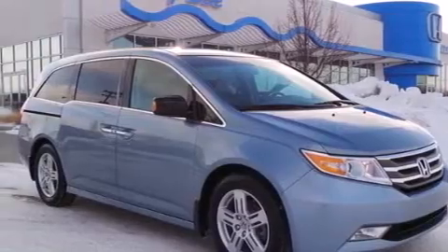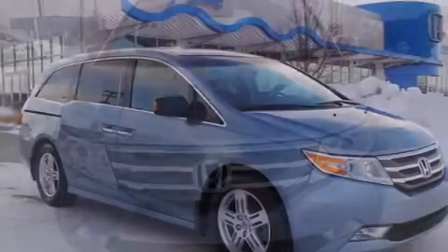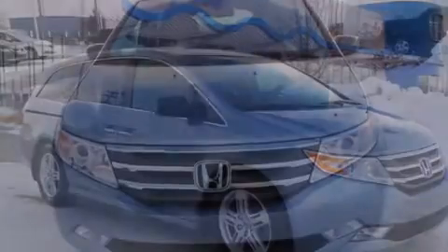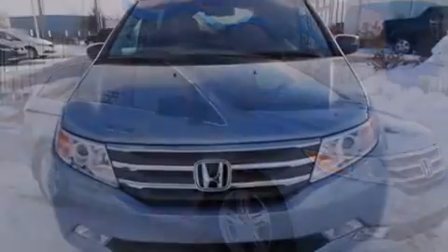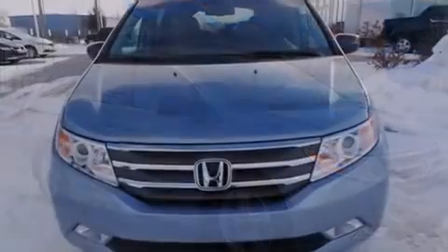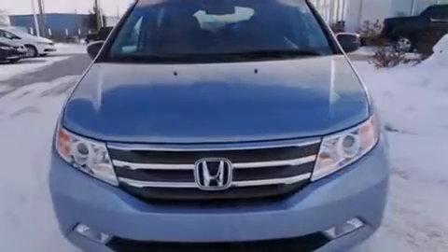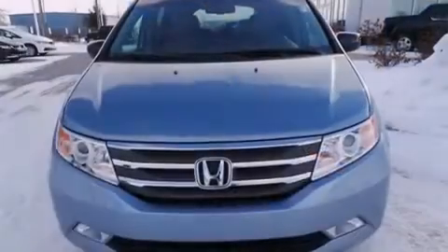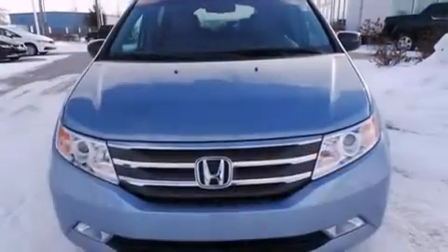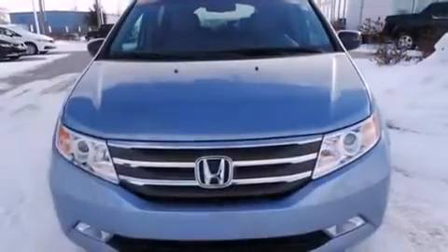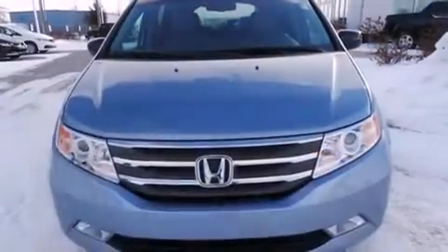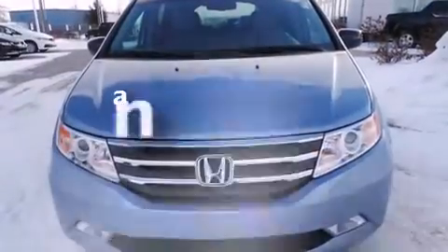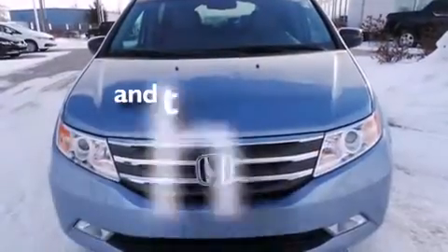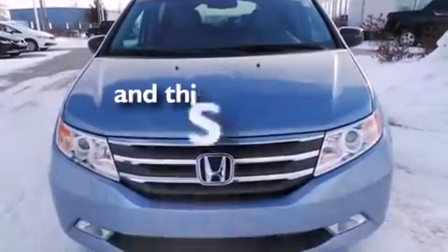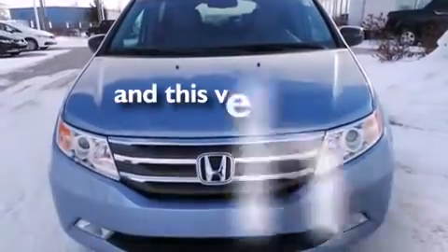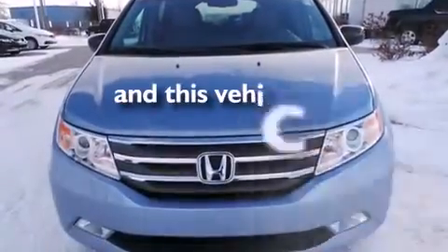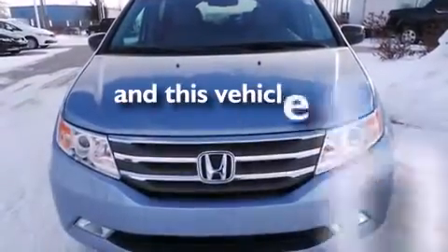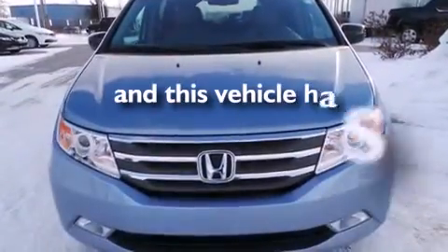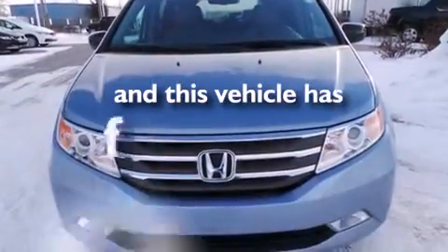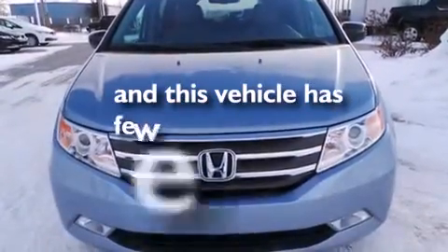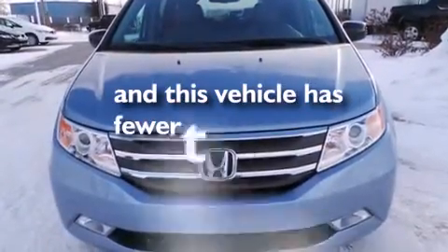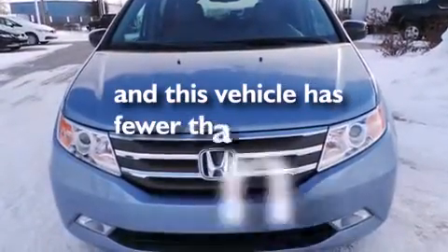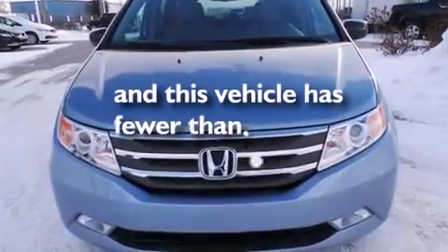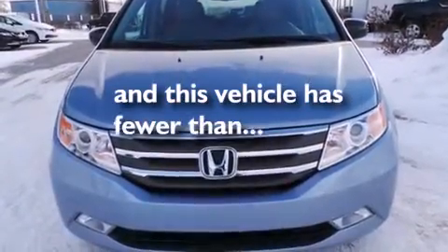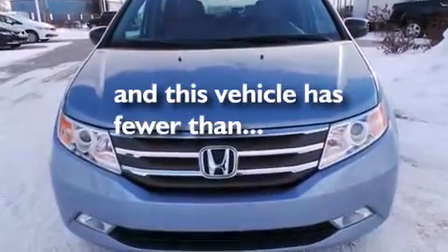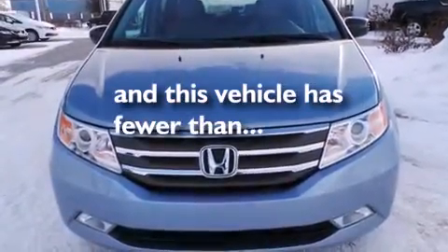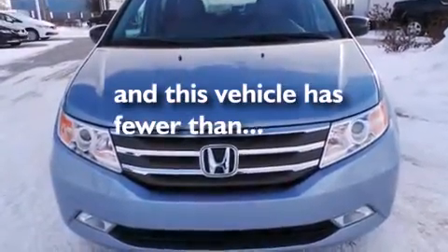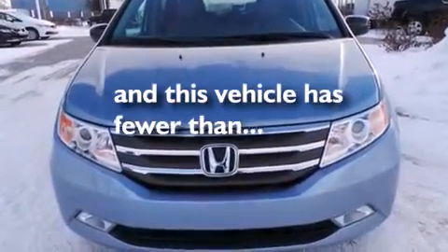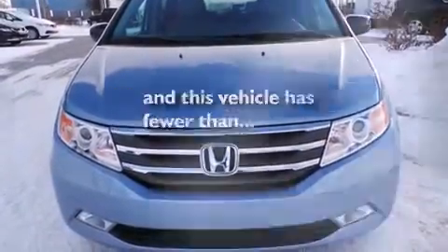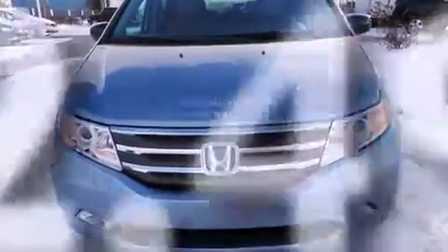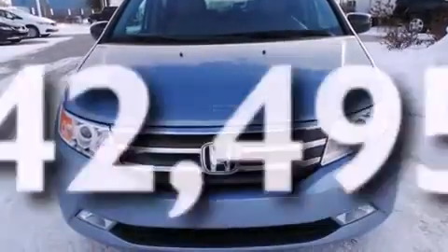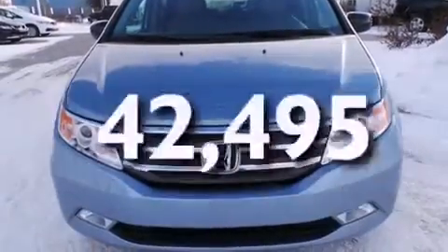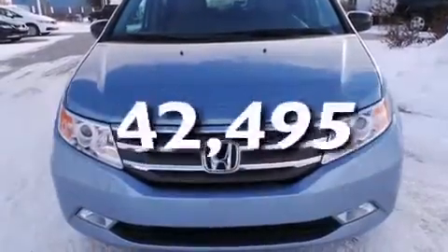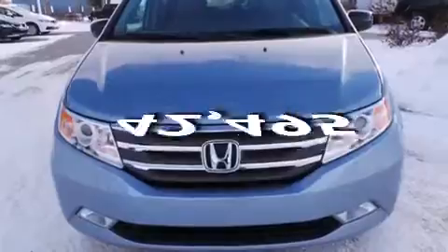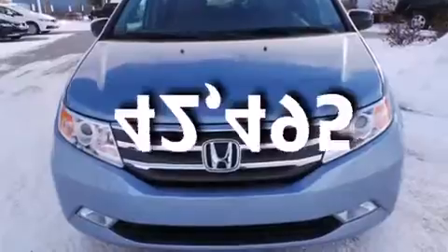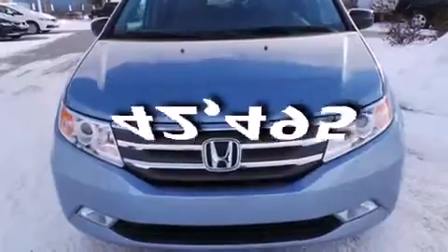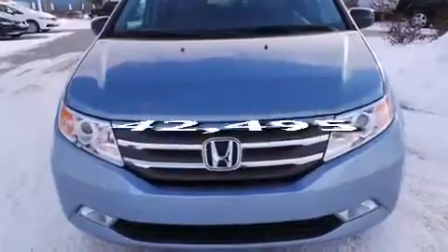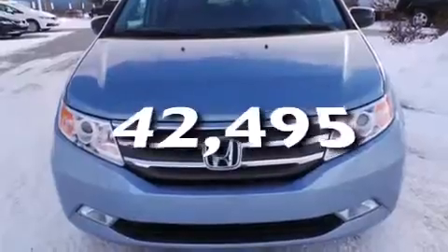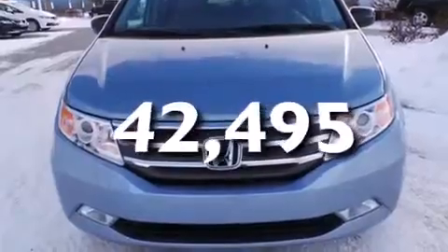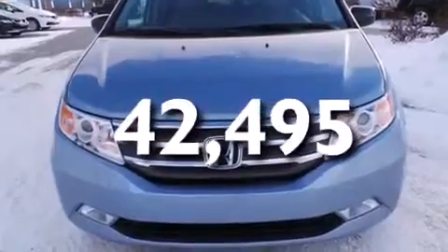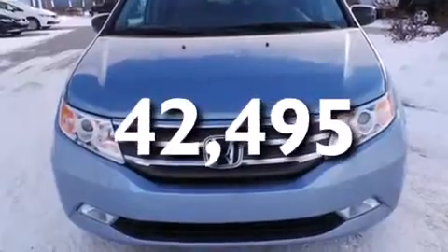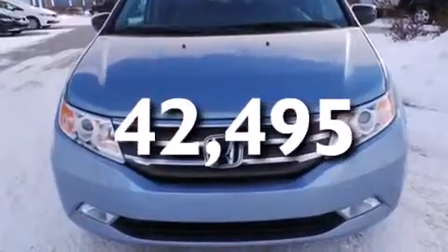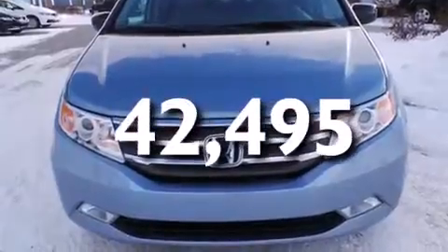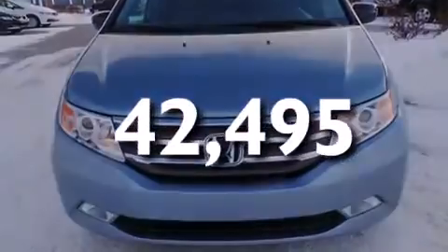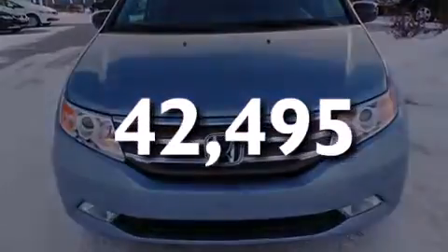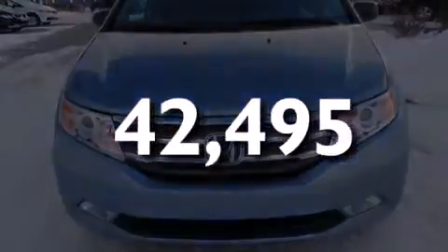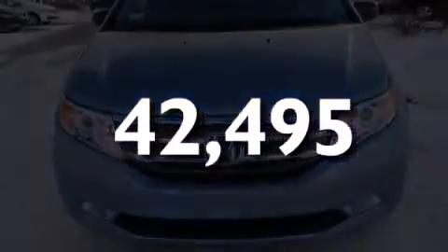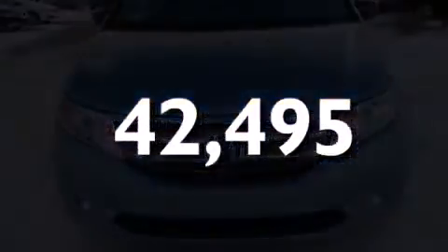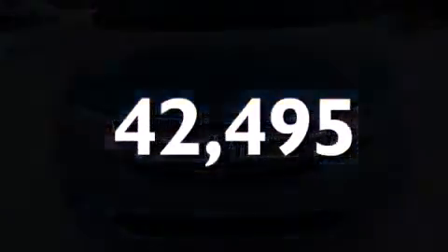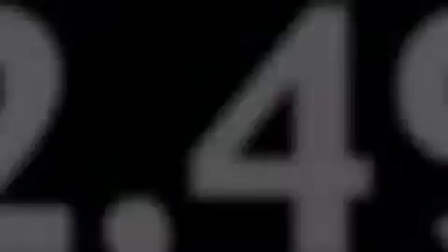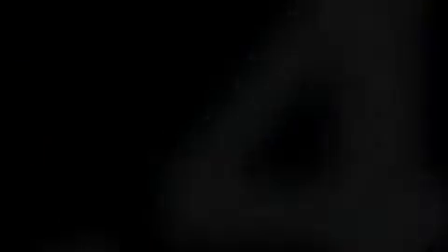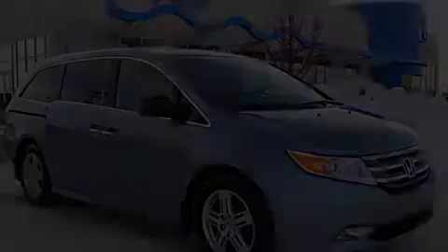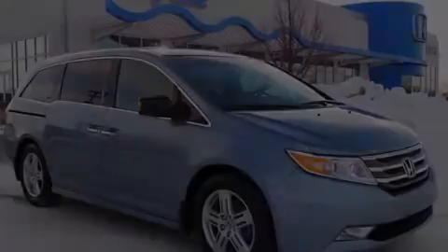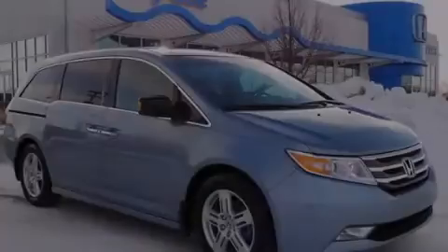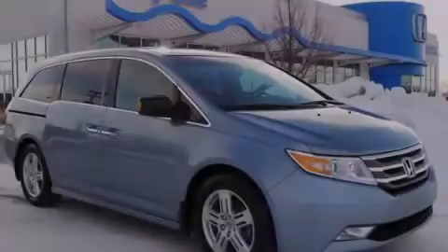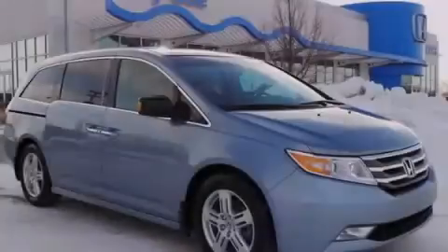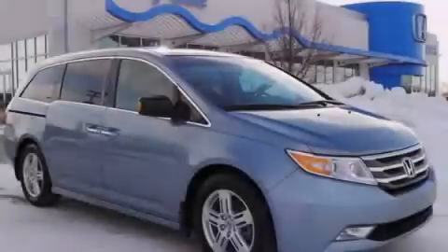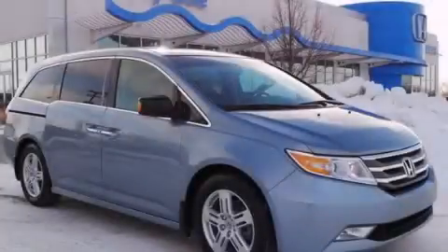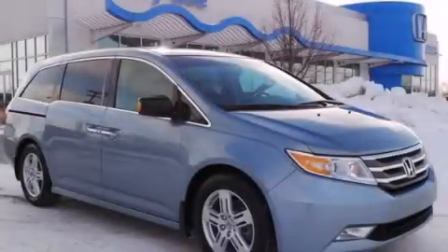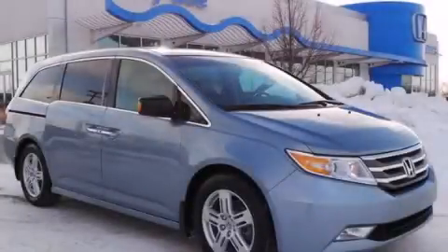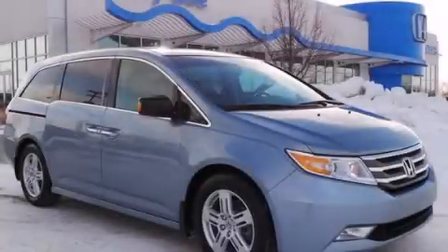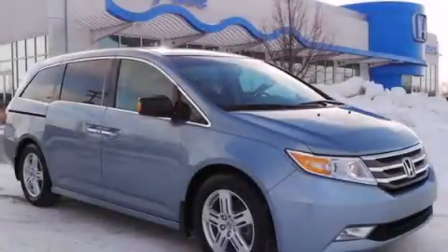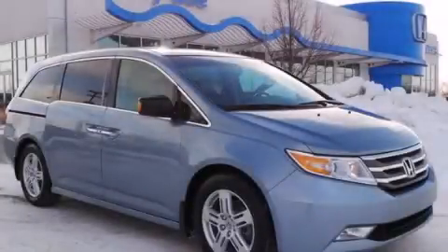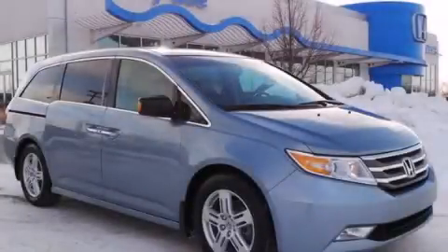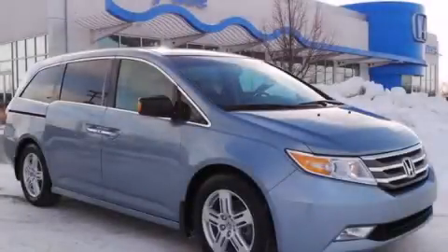This vehicle has less than forty-three thousand miles. Call now to find out how you can own this breathtaking vehicle.